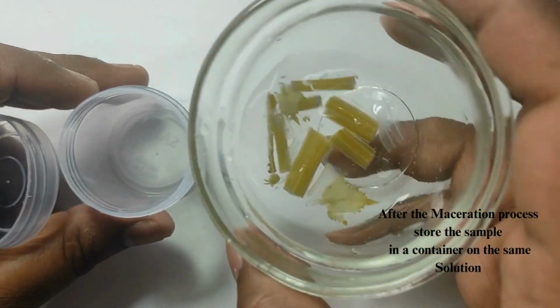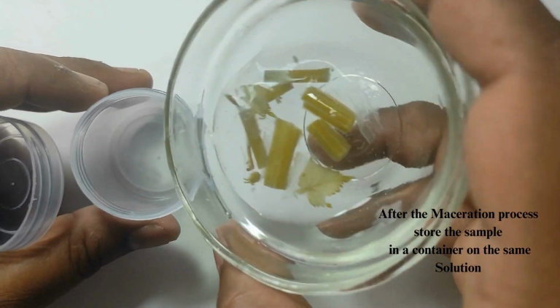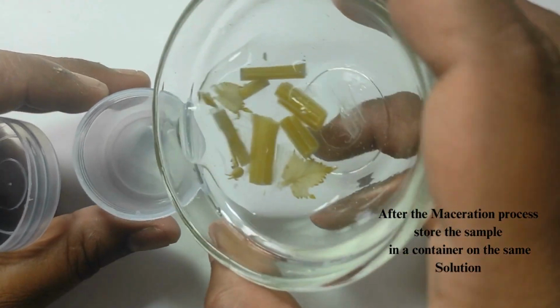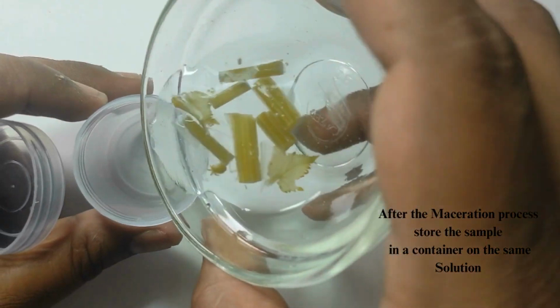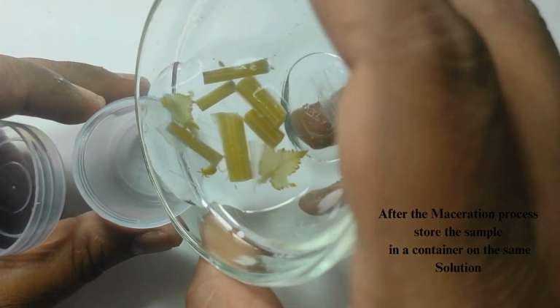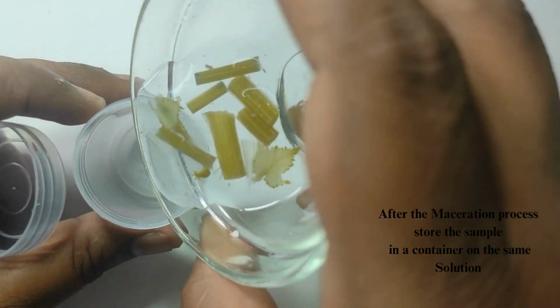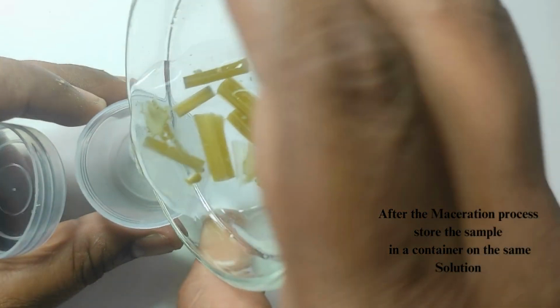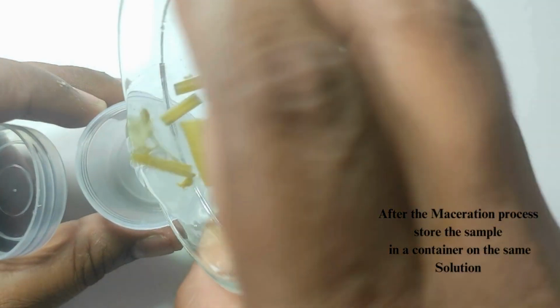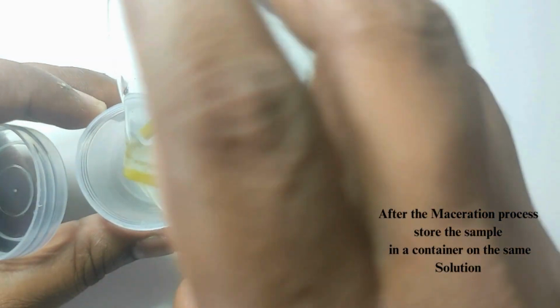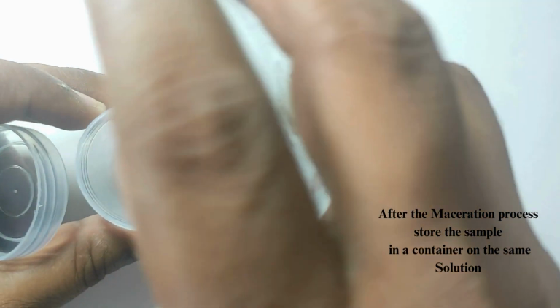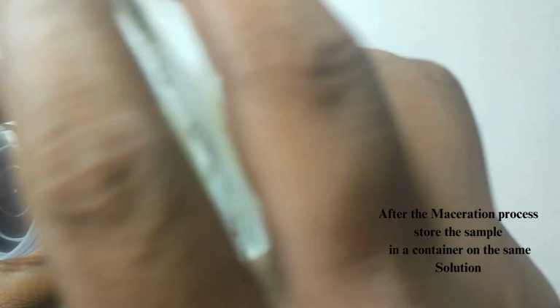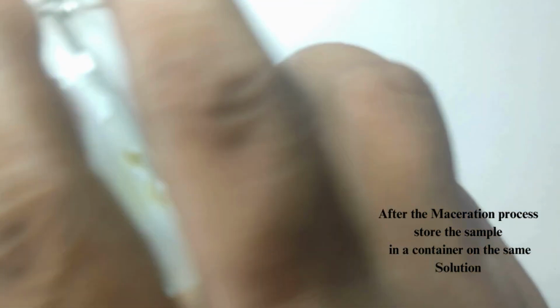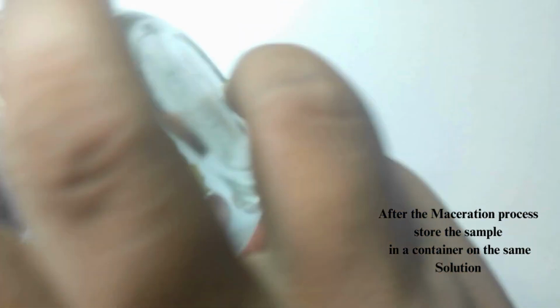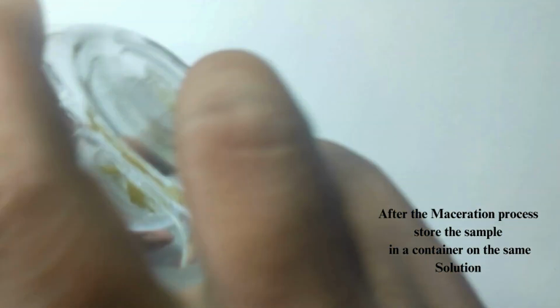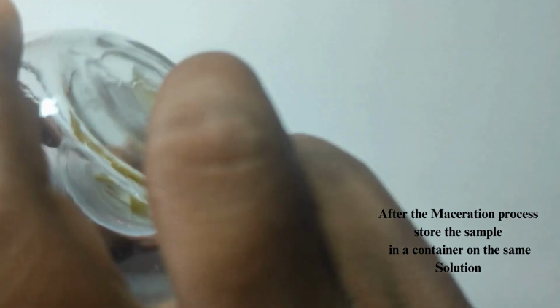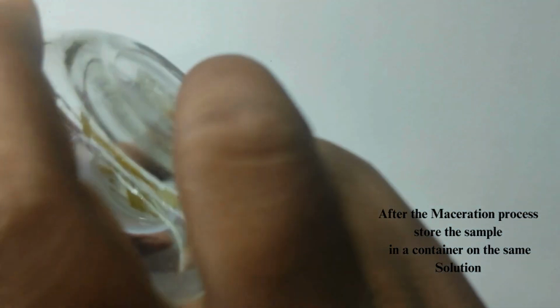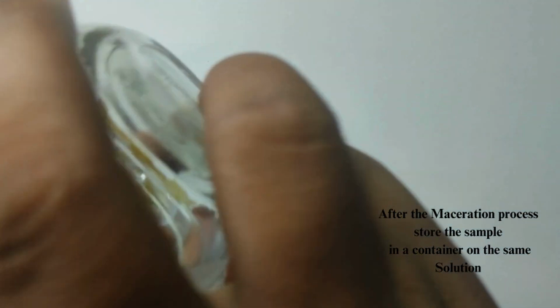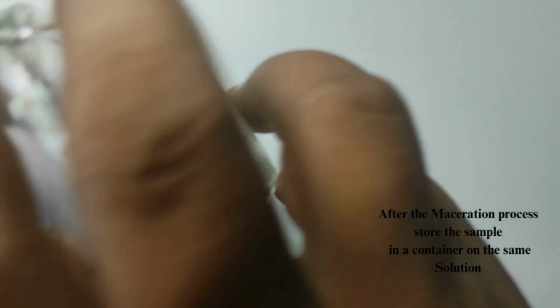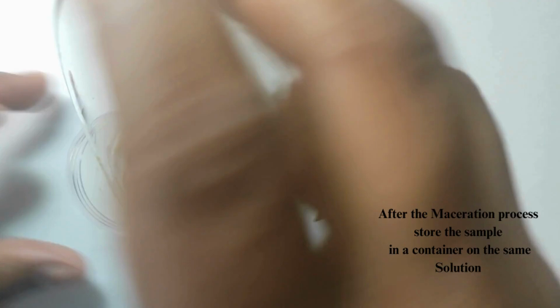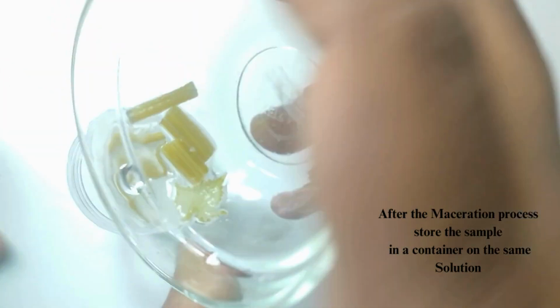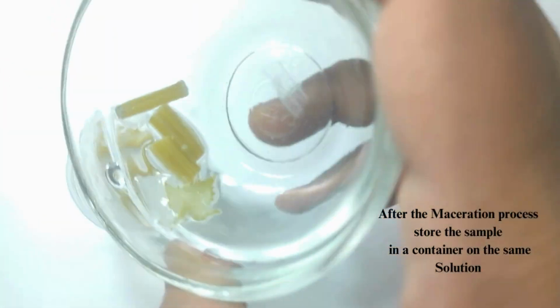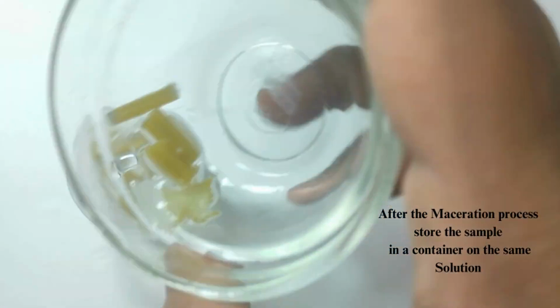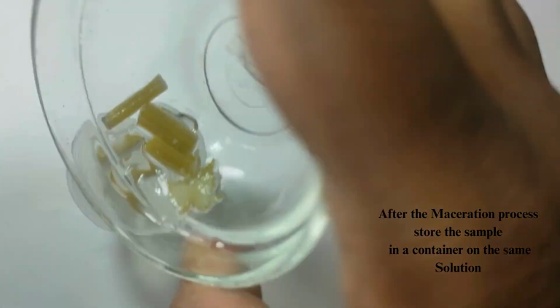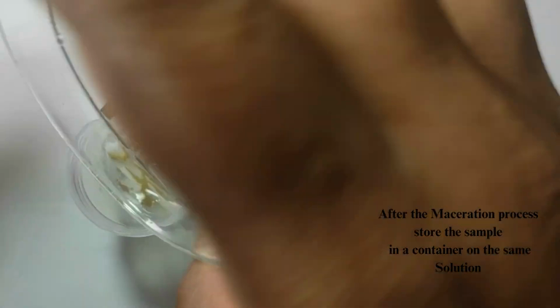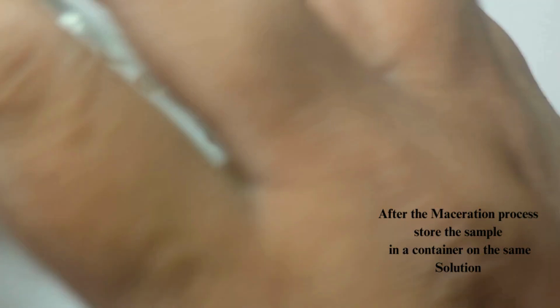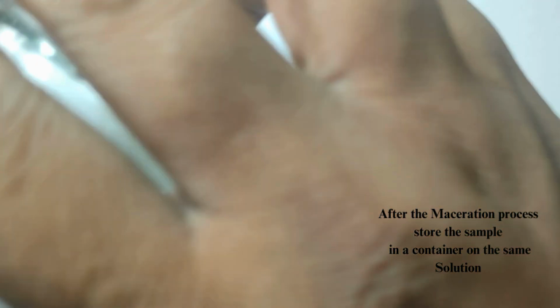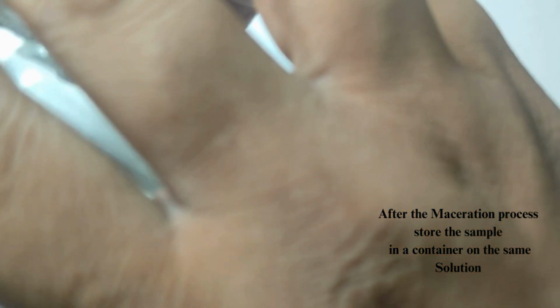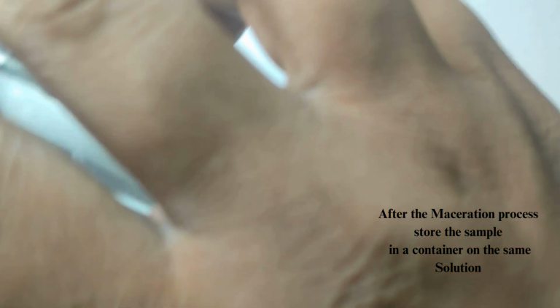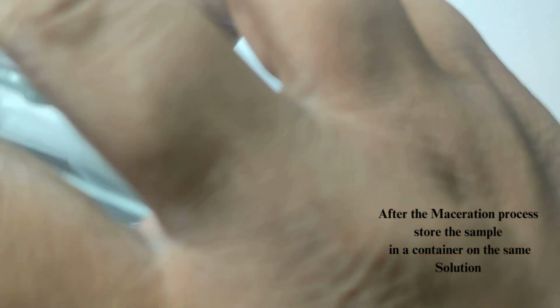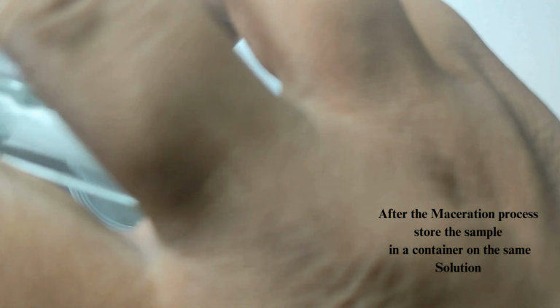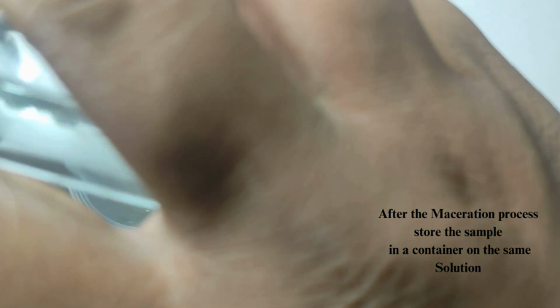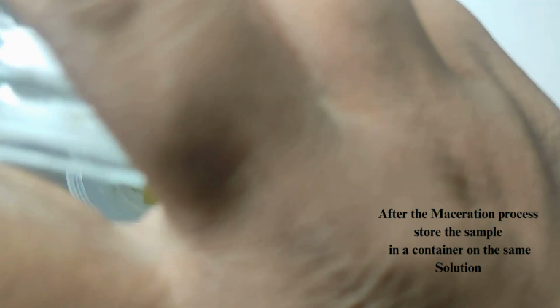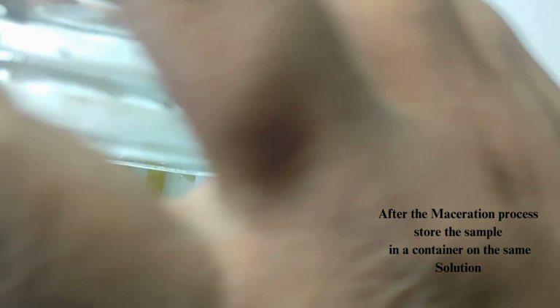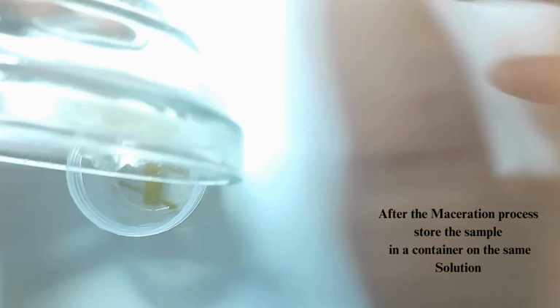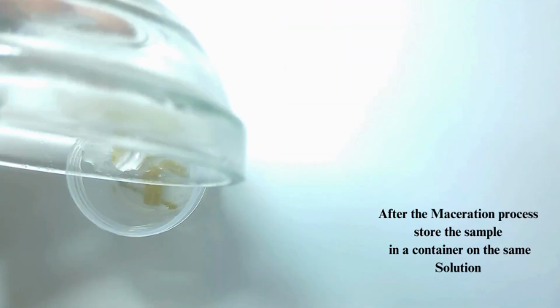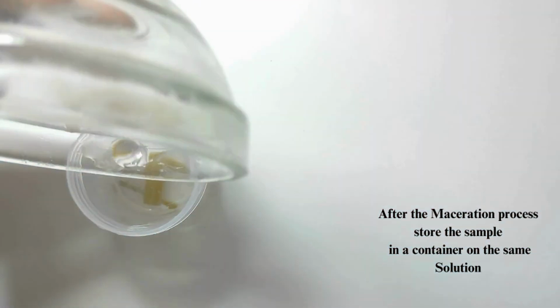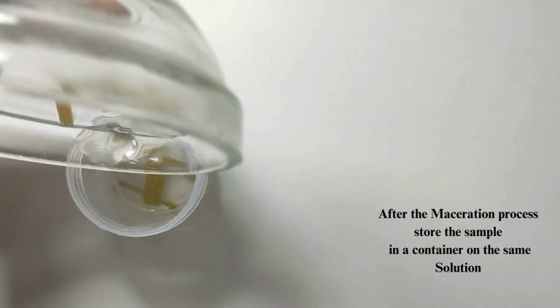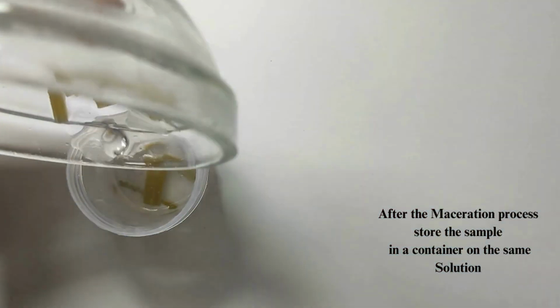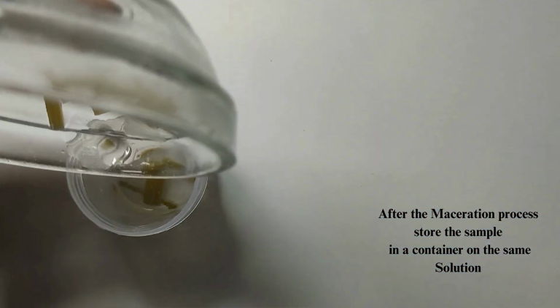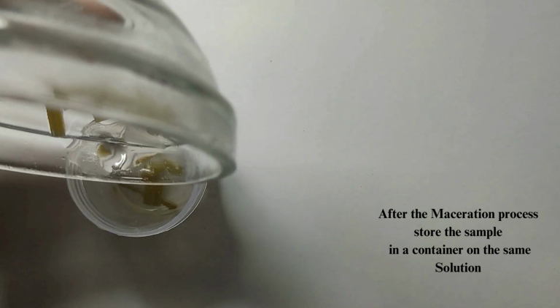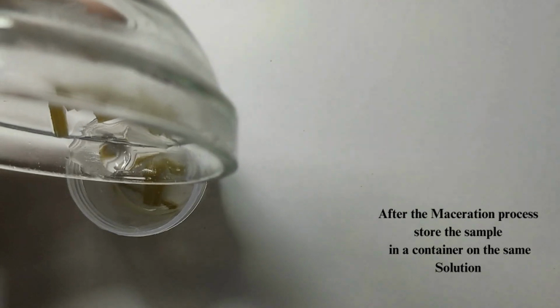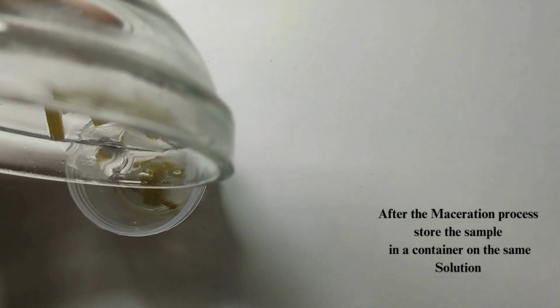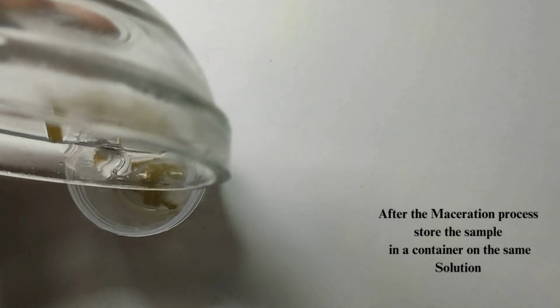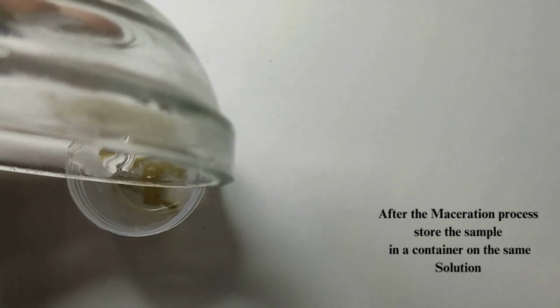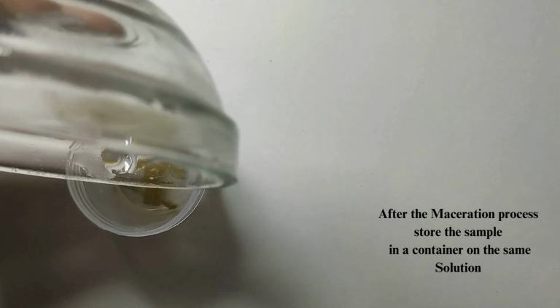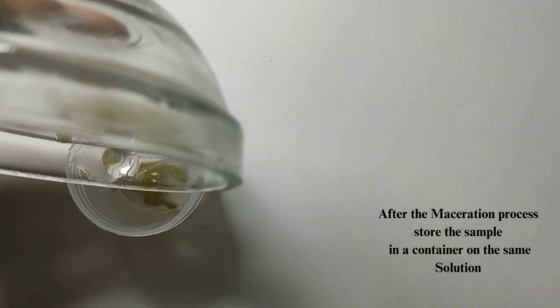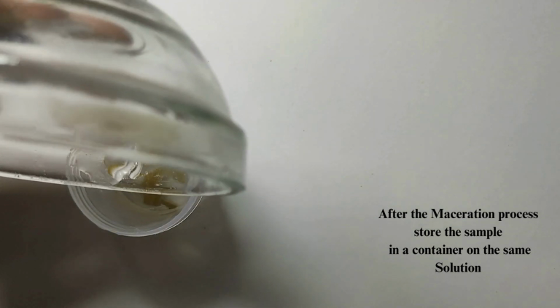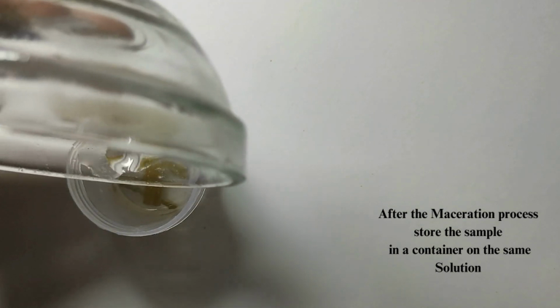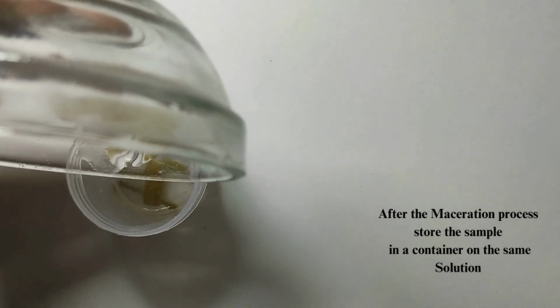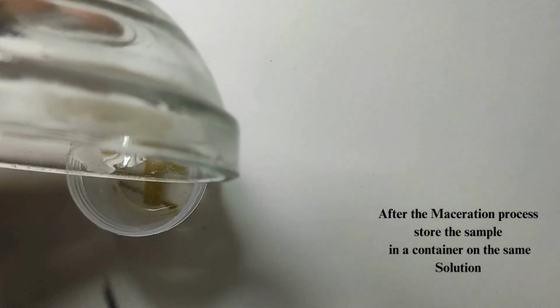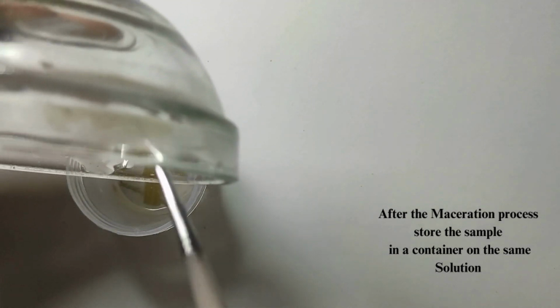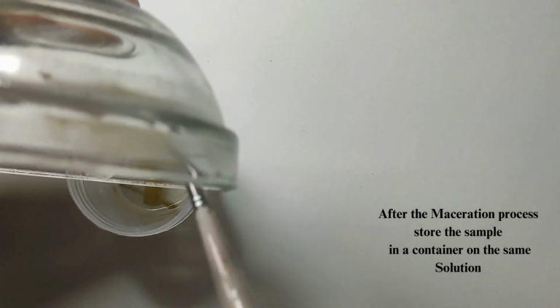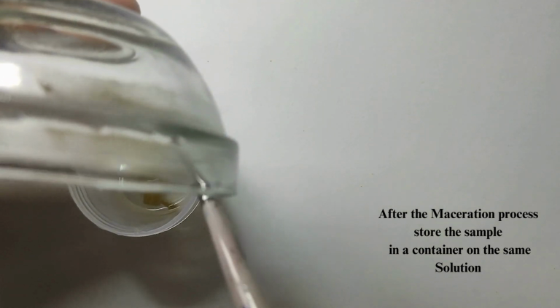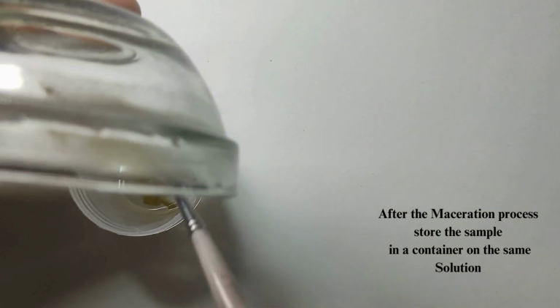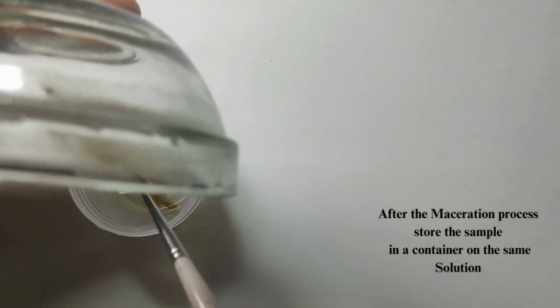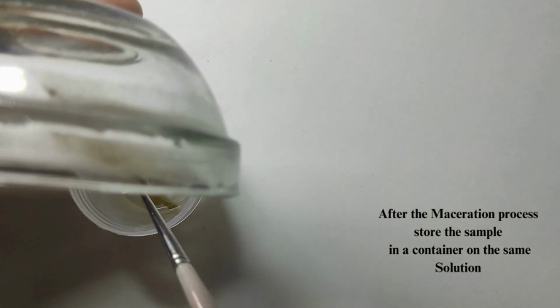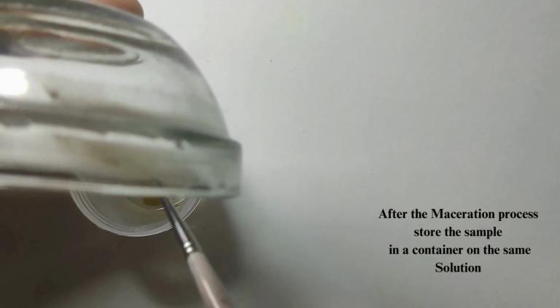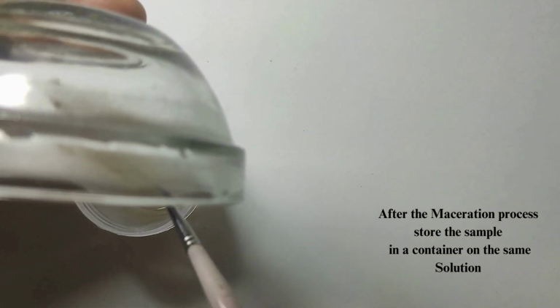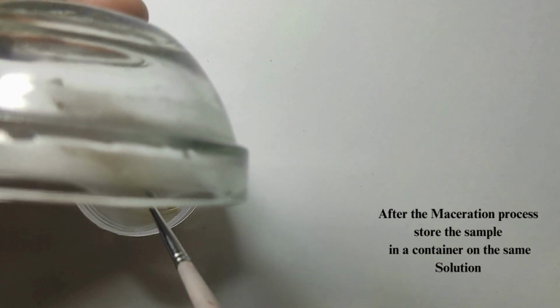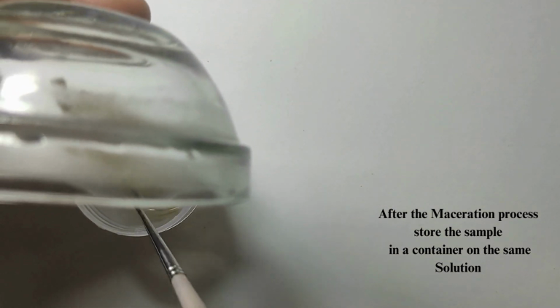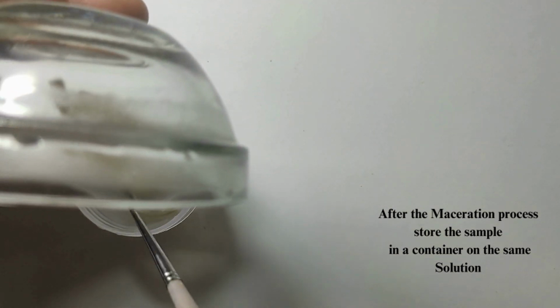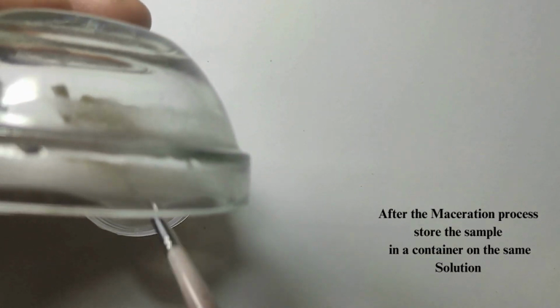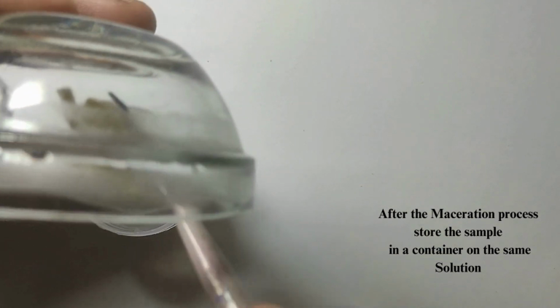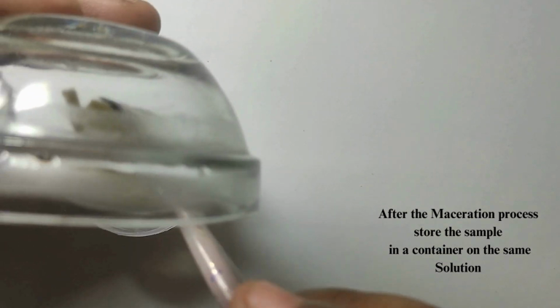After the maceration process, store the sample in an airtight container in the same solution.